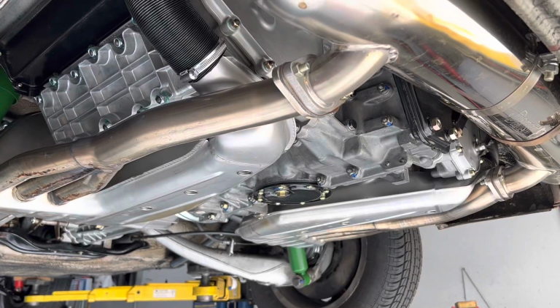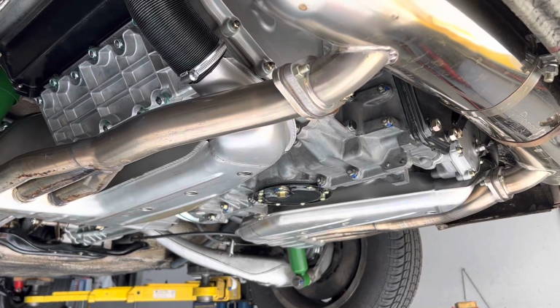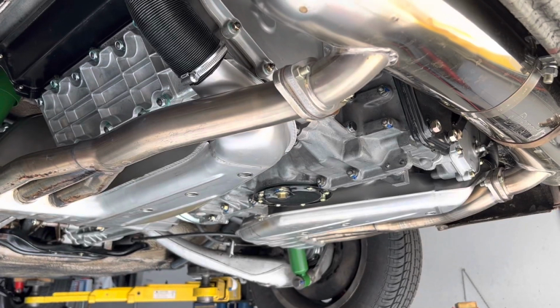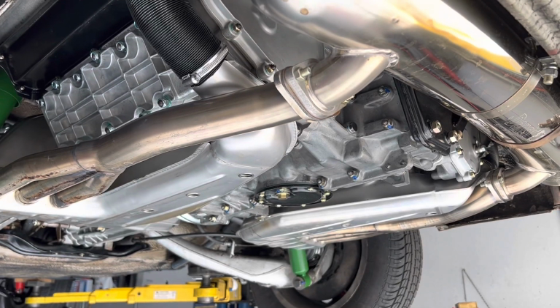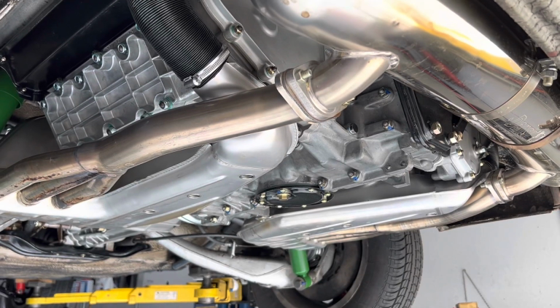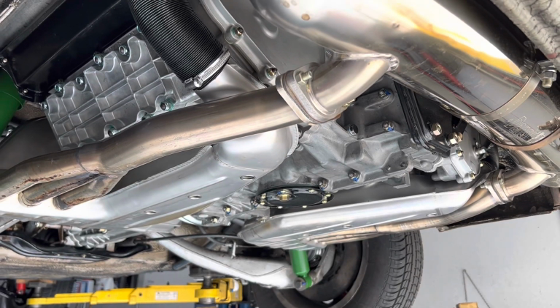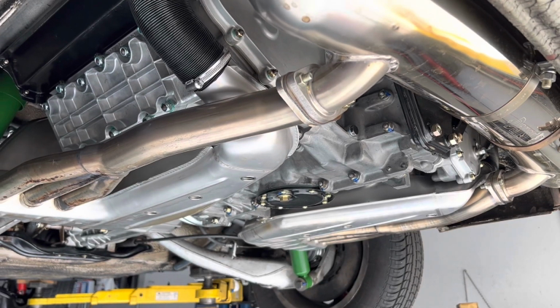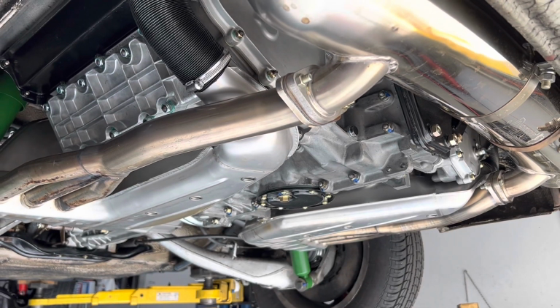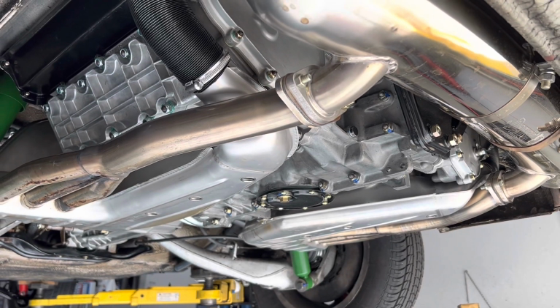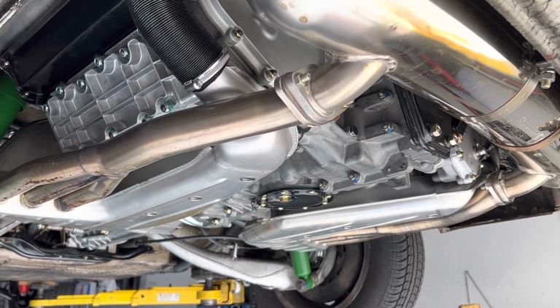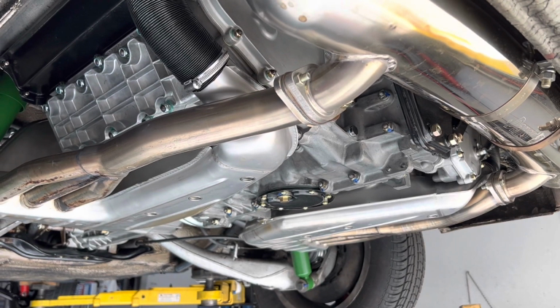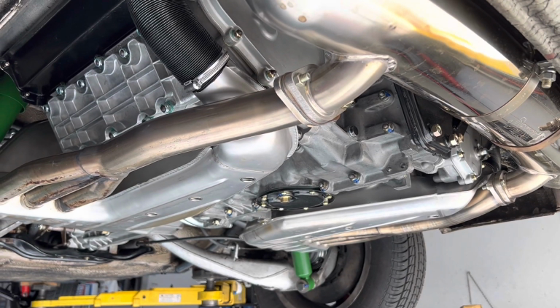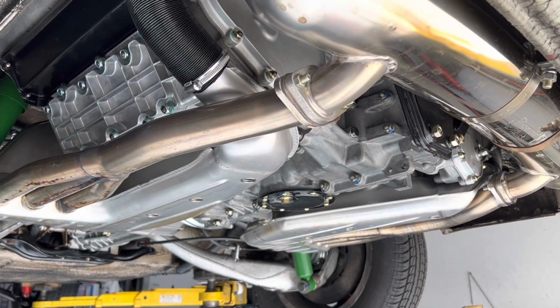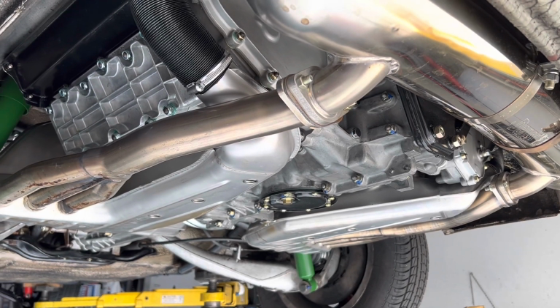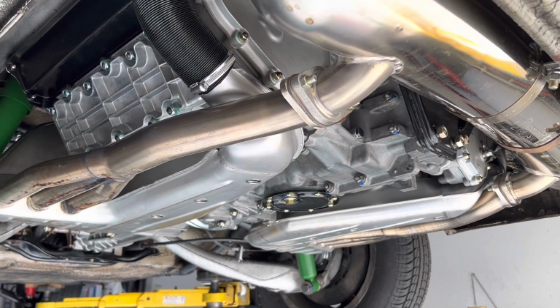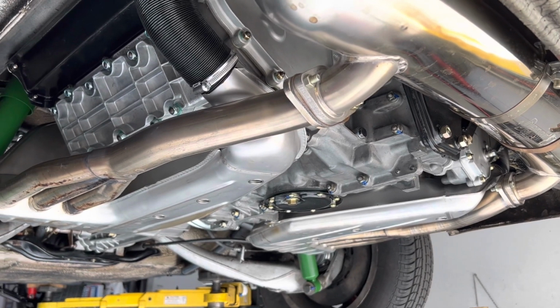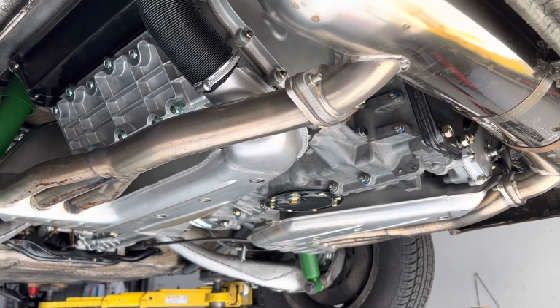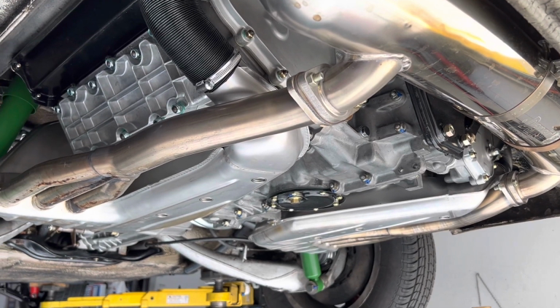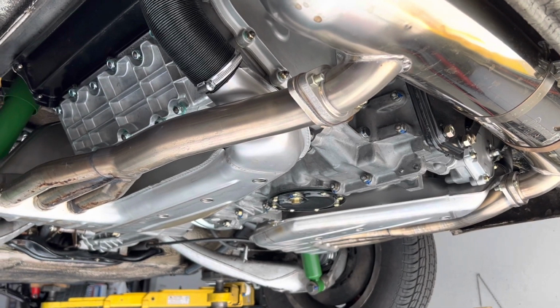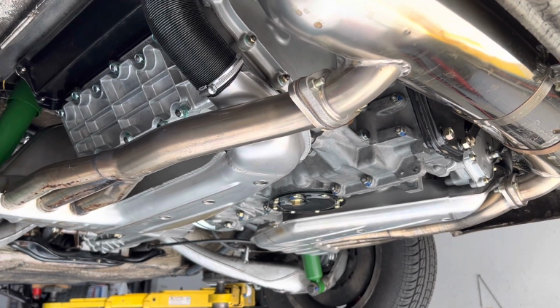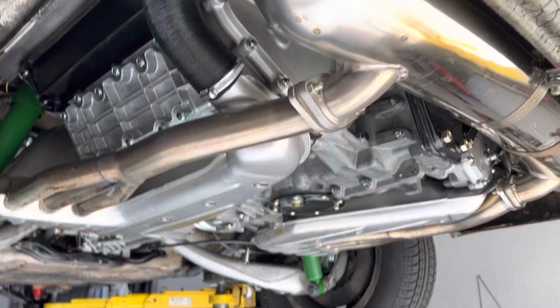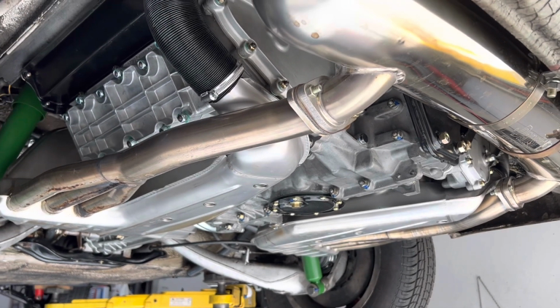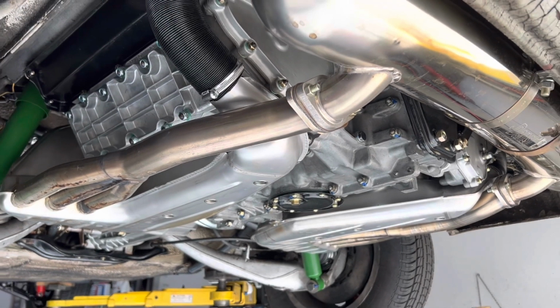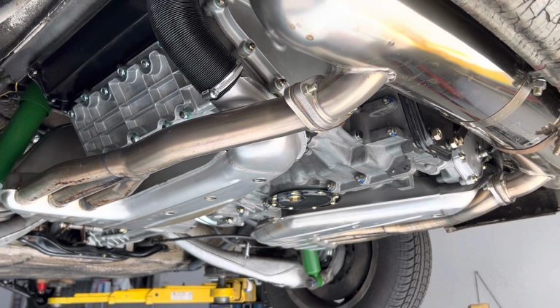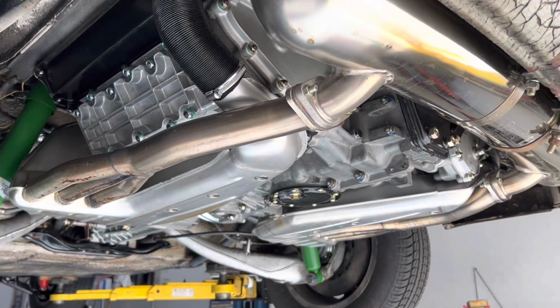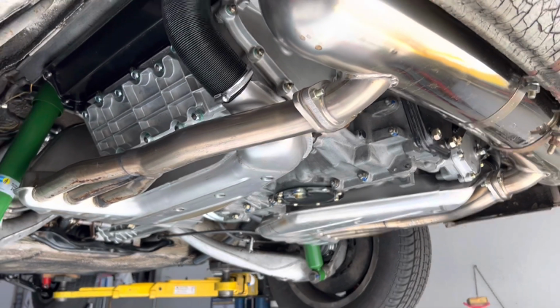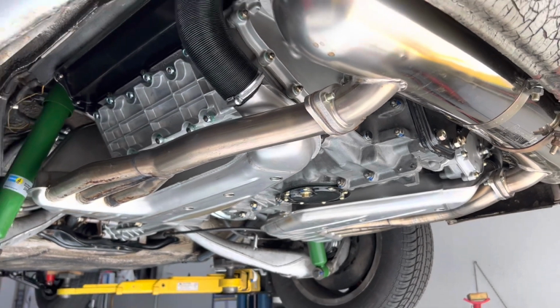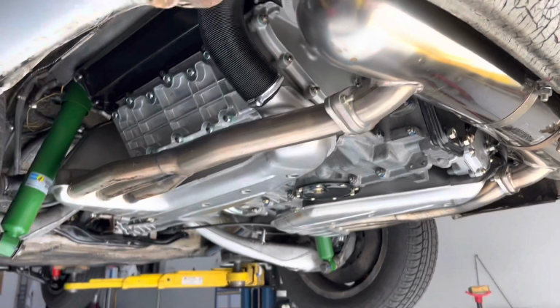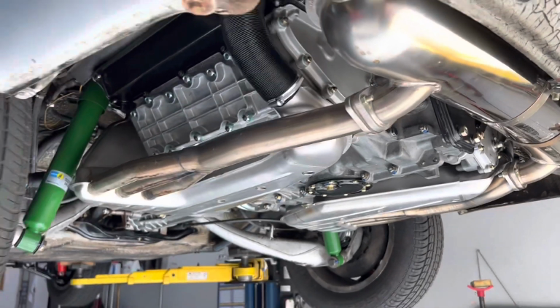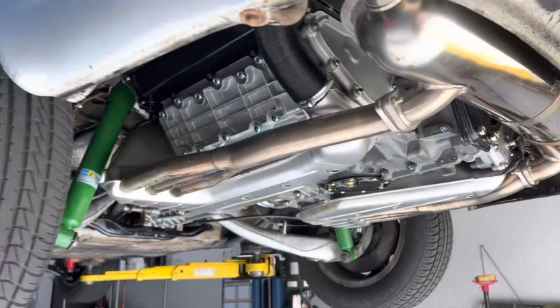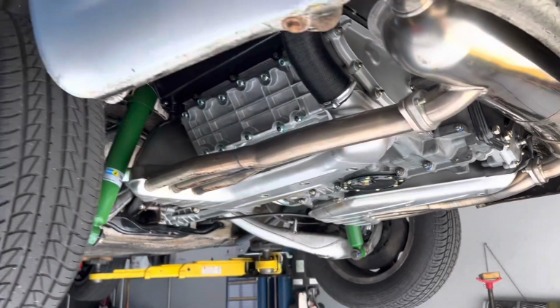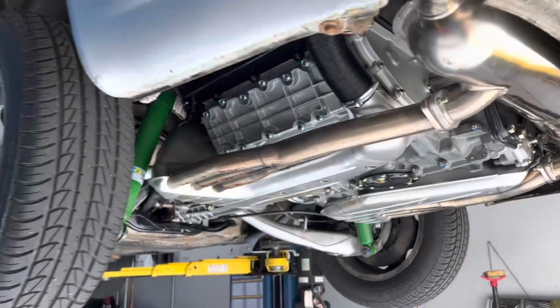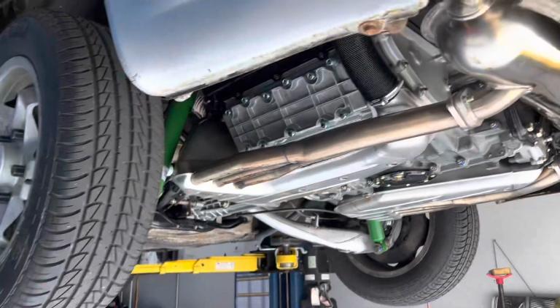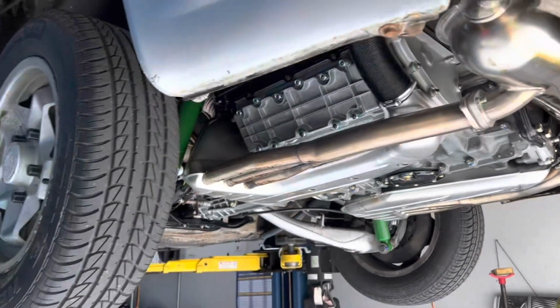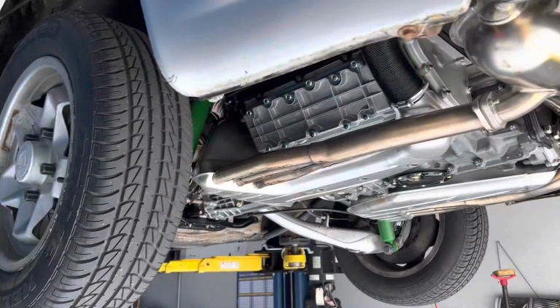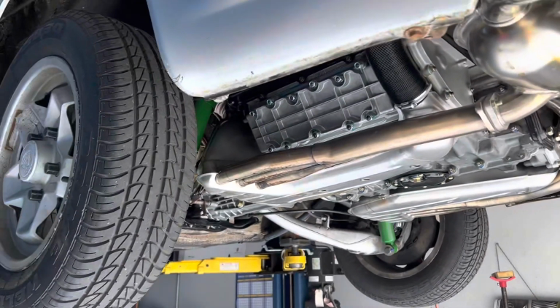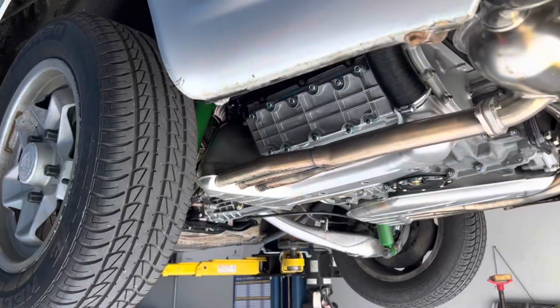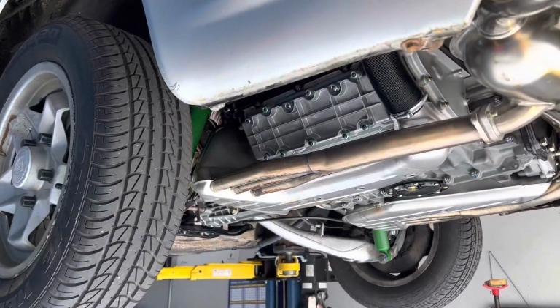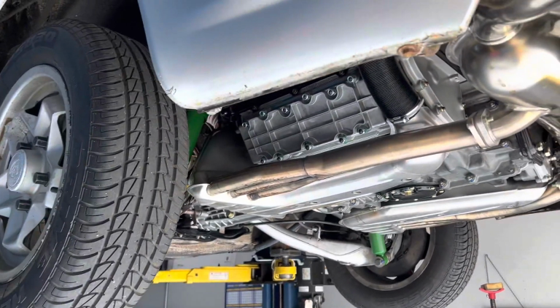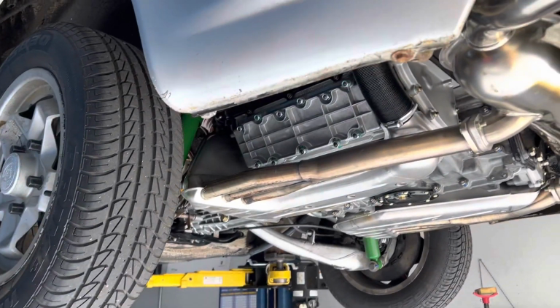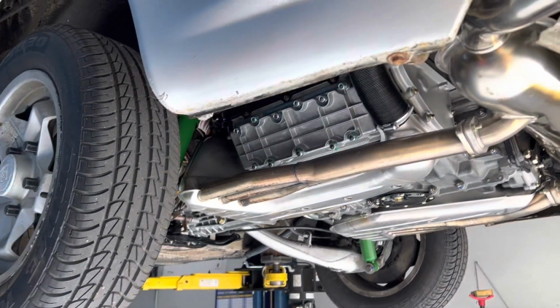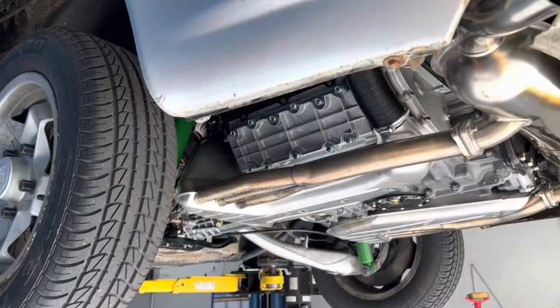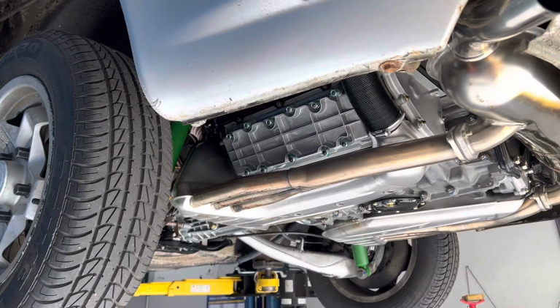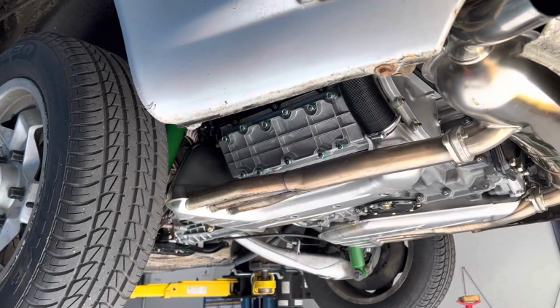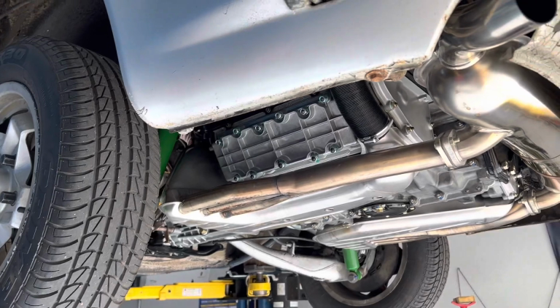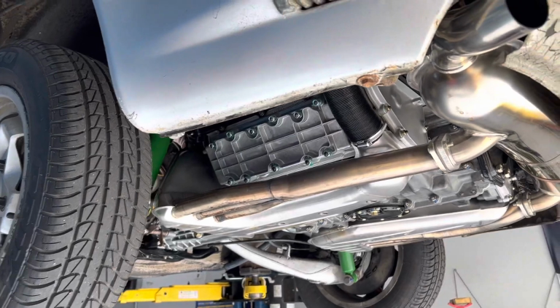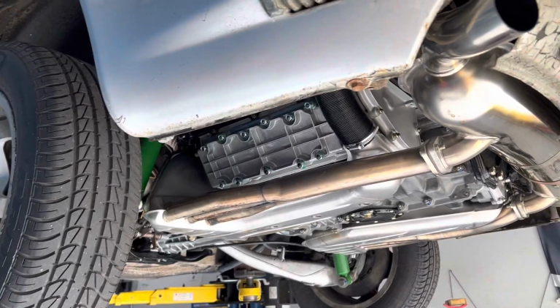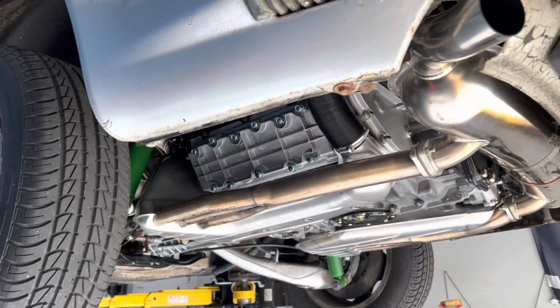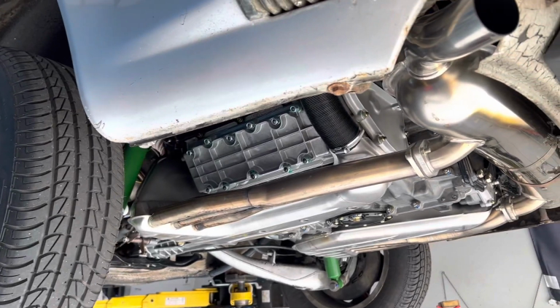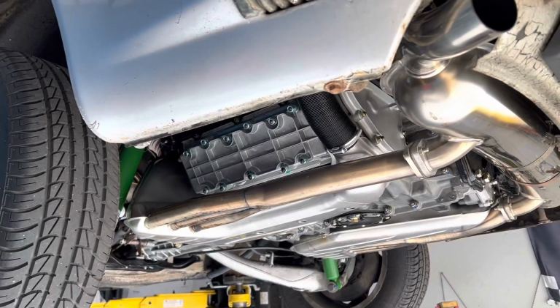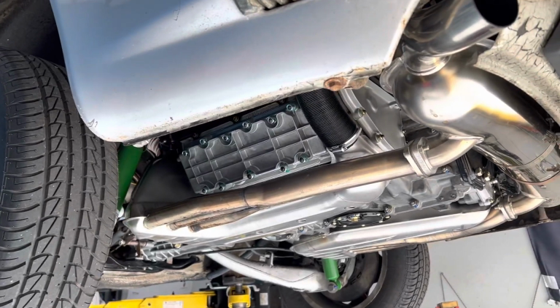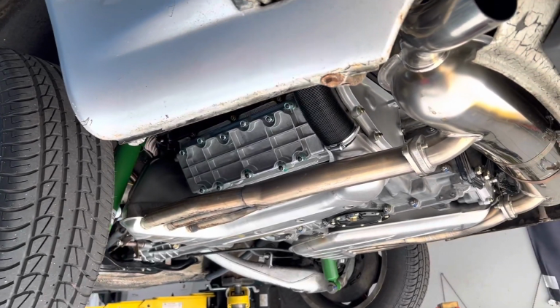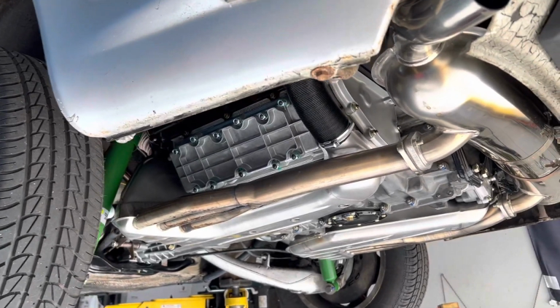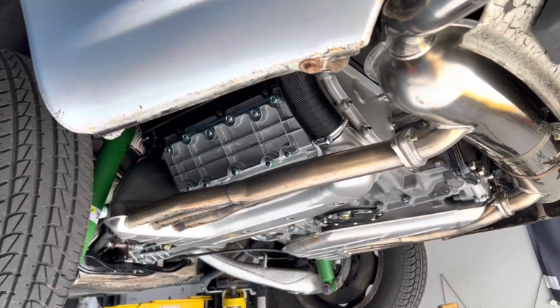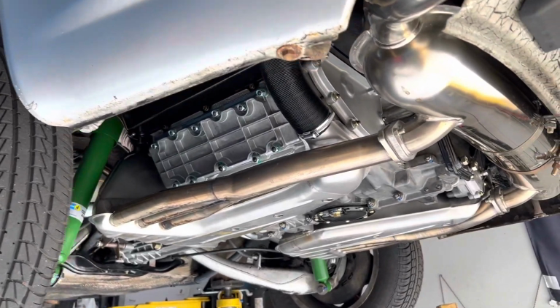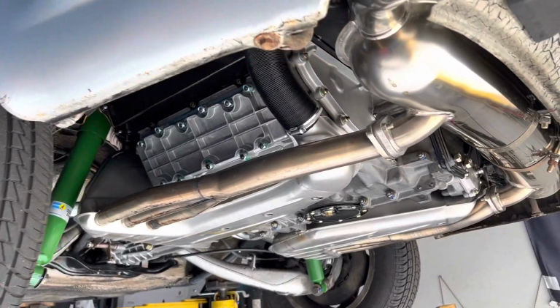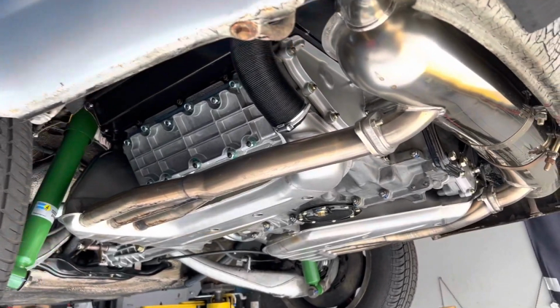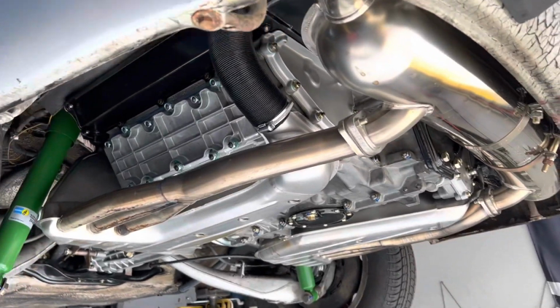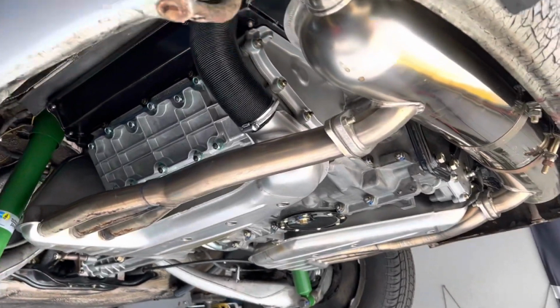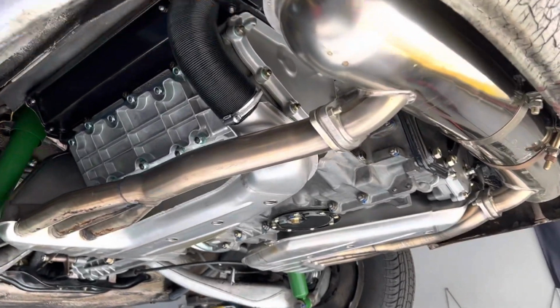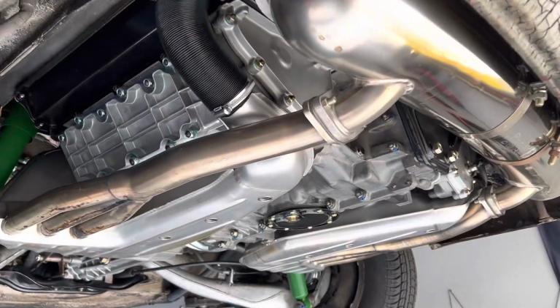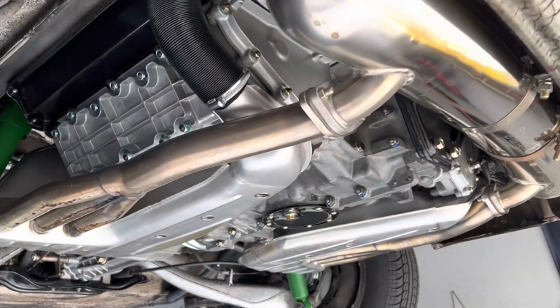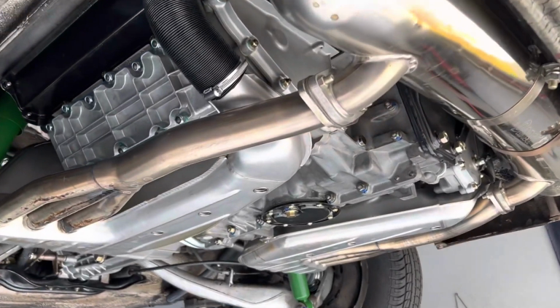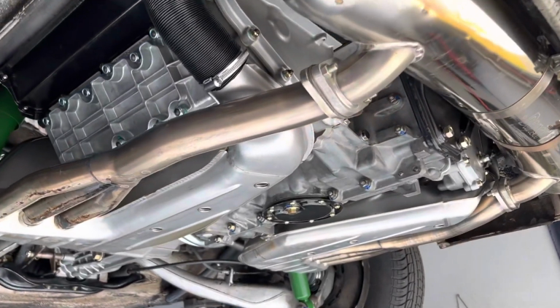Hey, Brightworks here. What are you looking at? A 1974 911 S with a Sport-O-Matic.